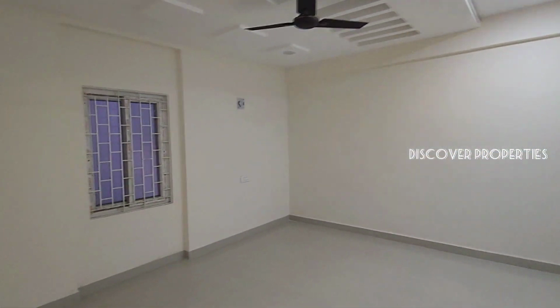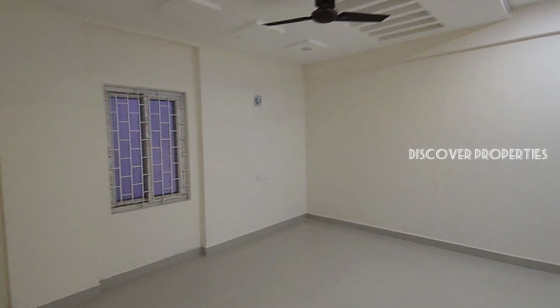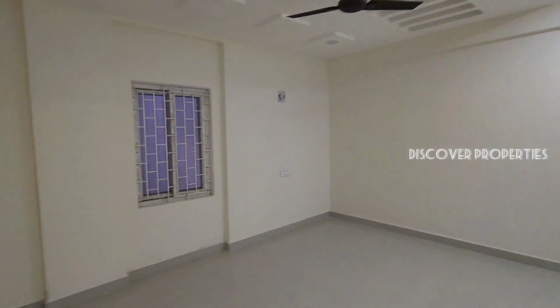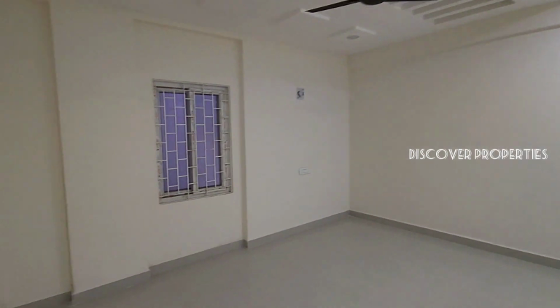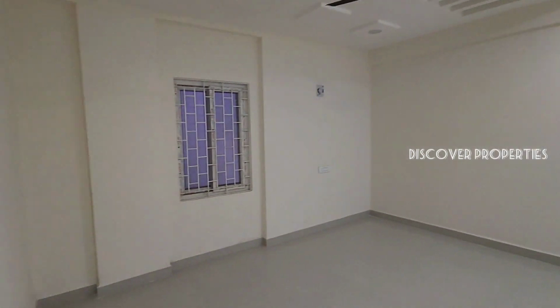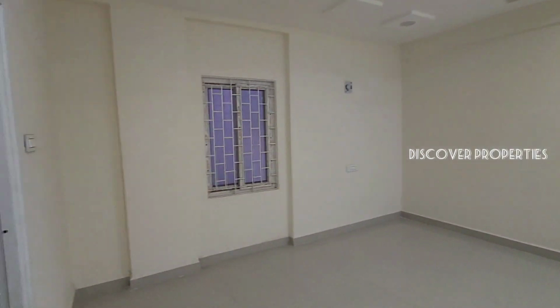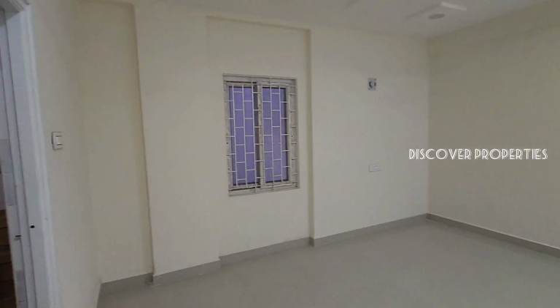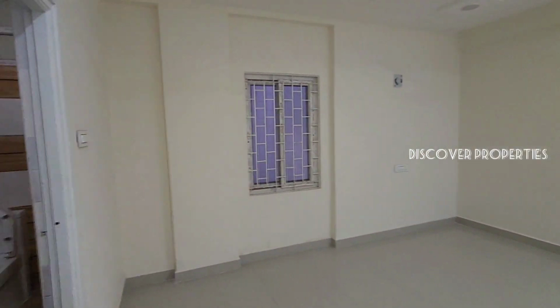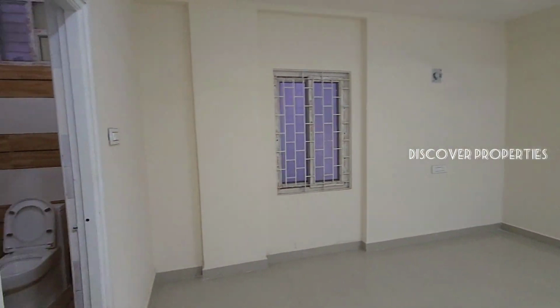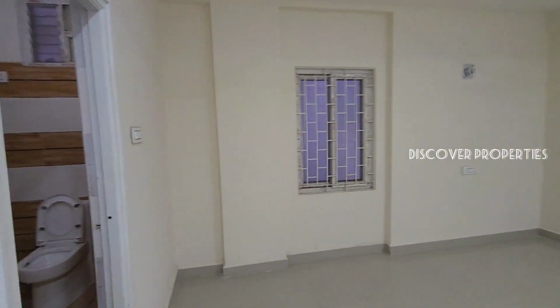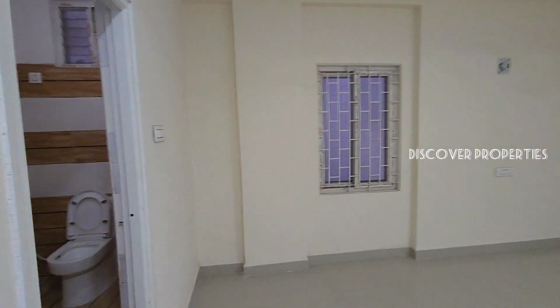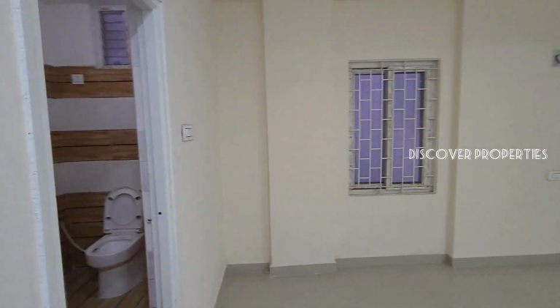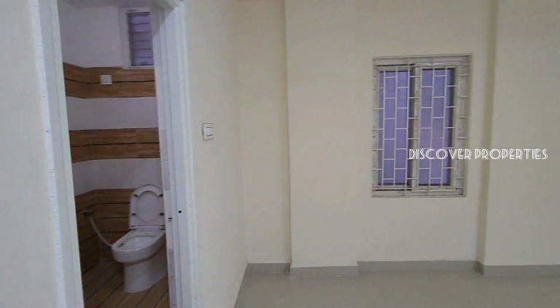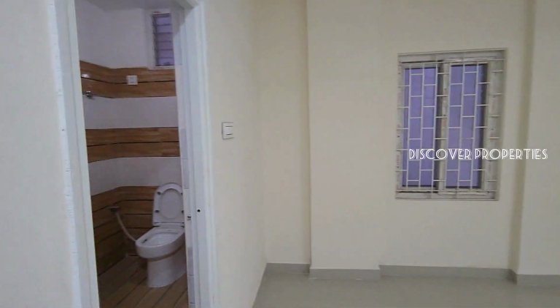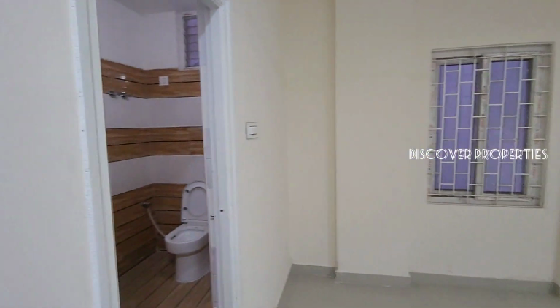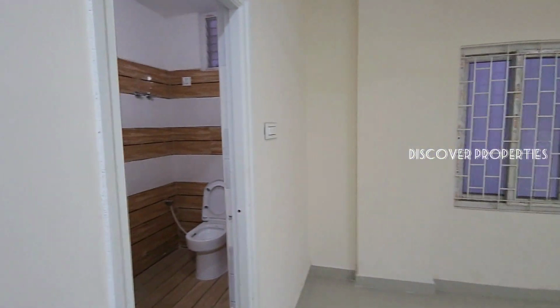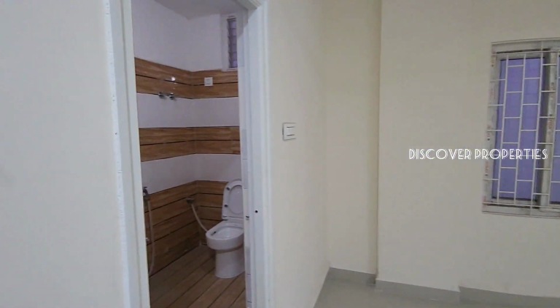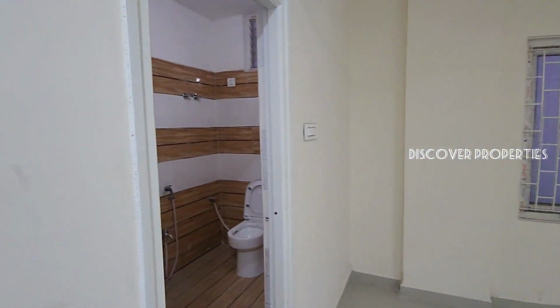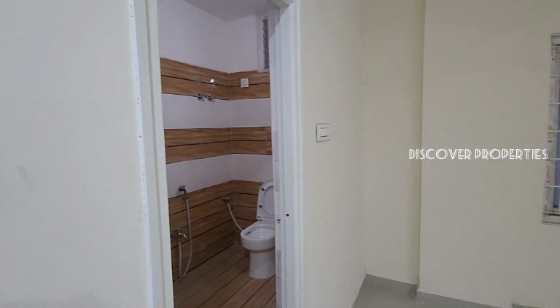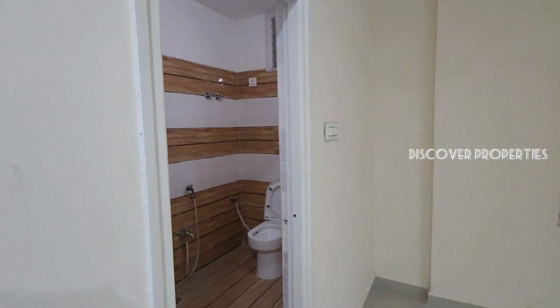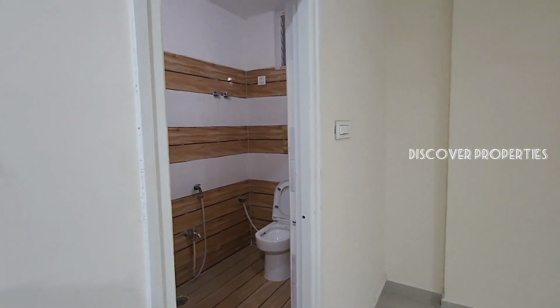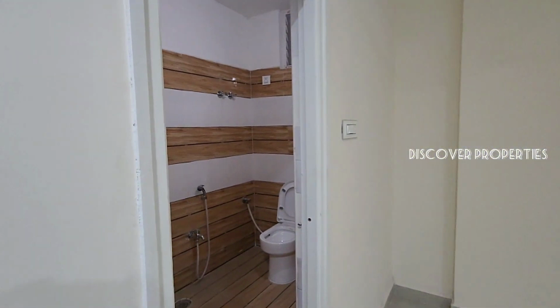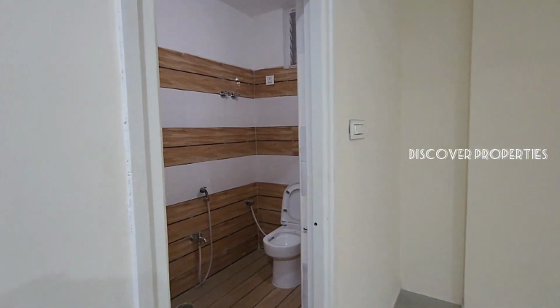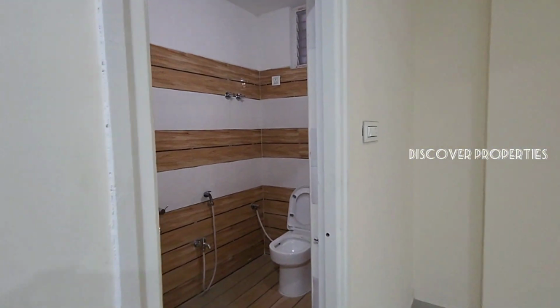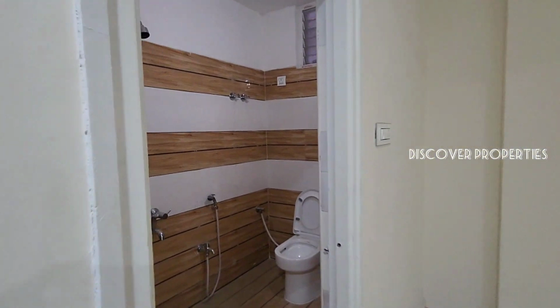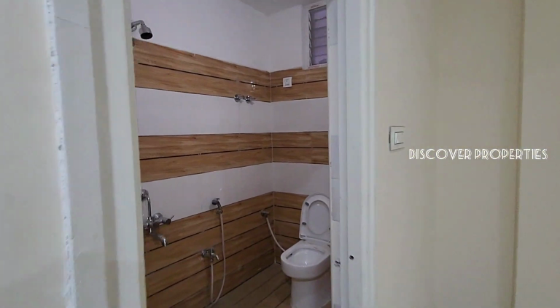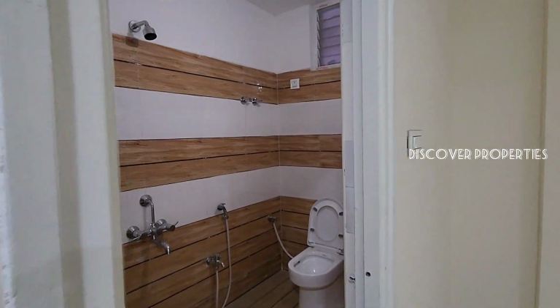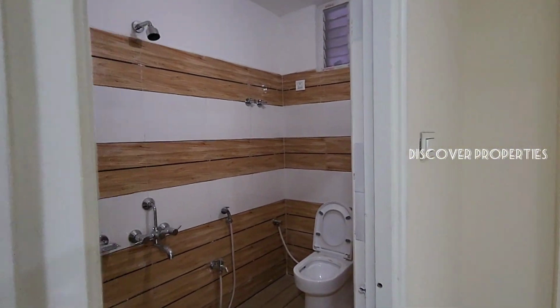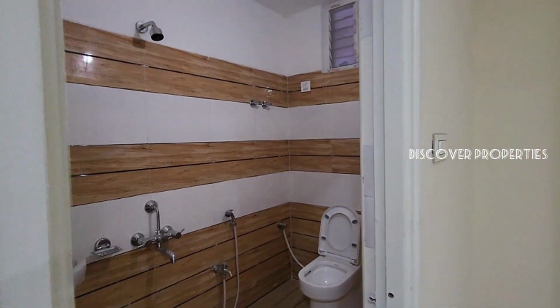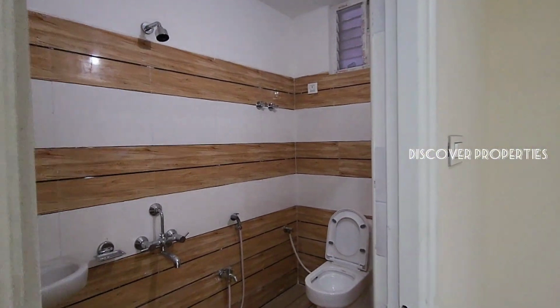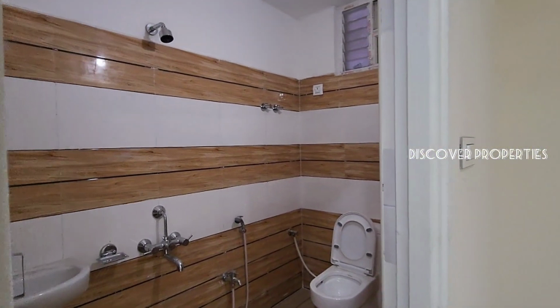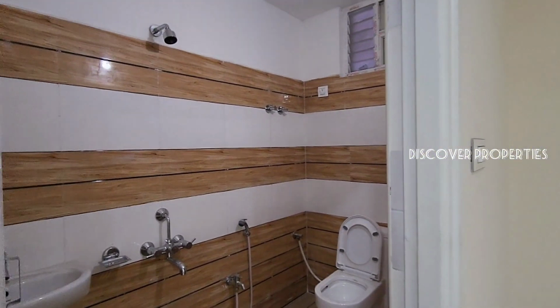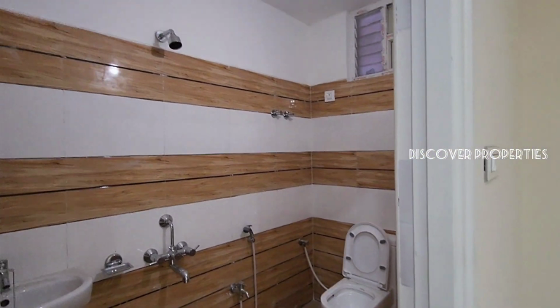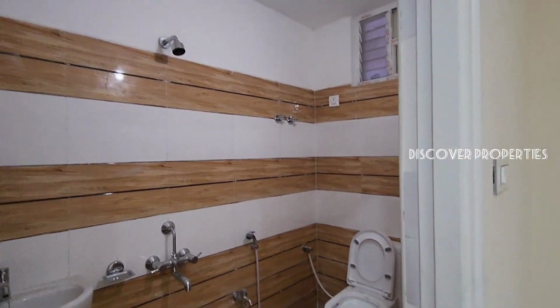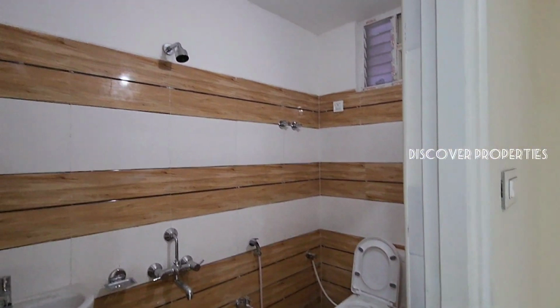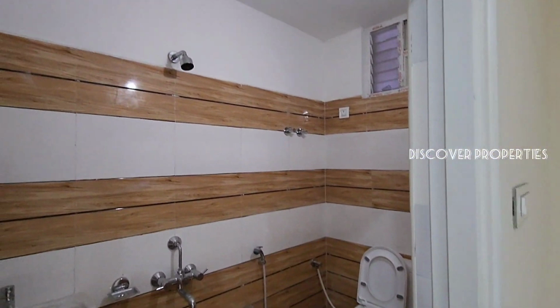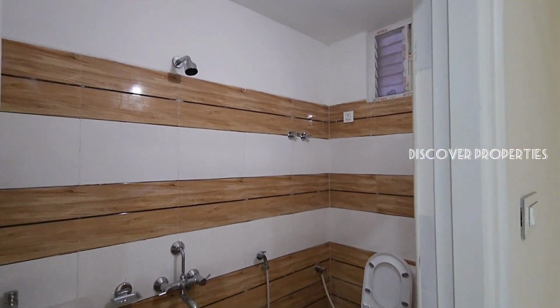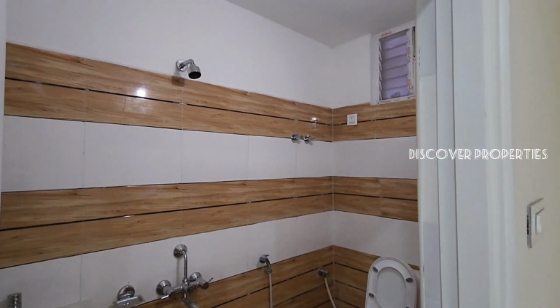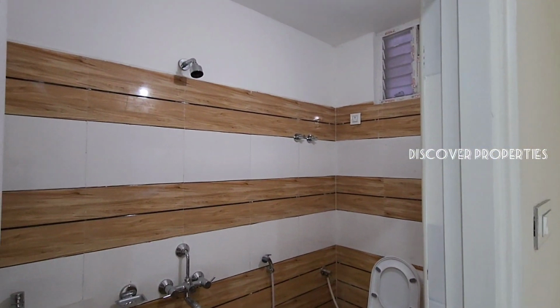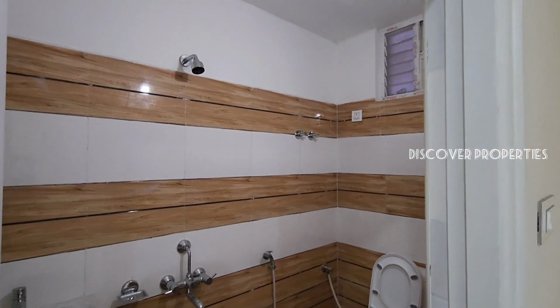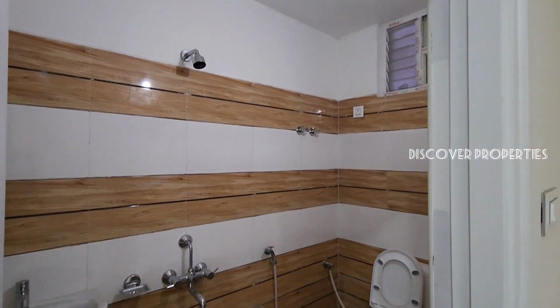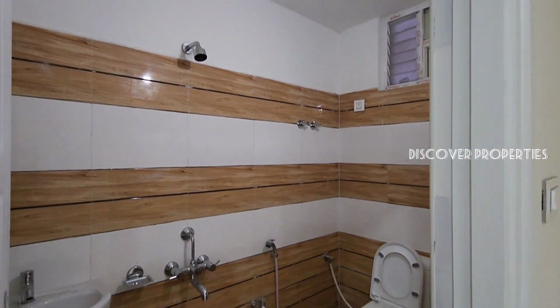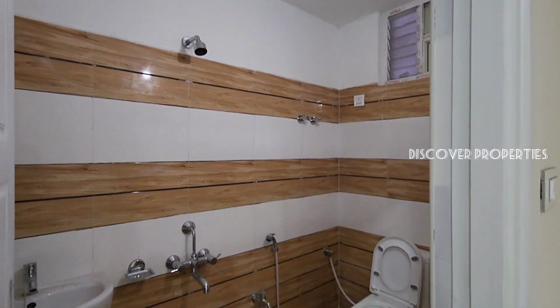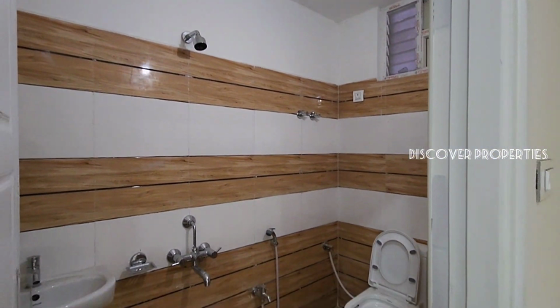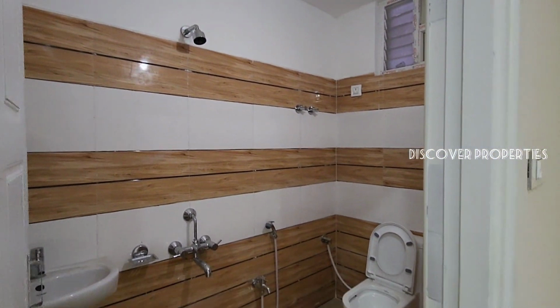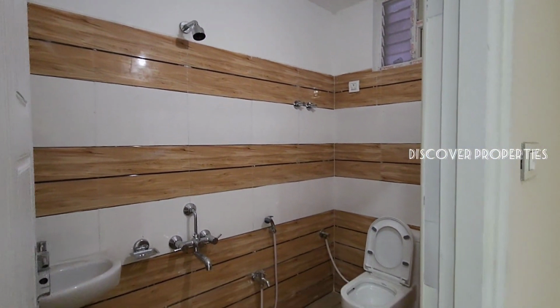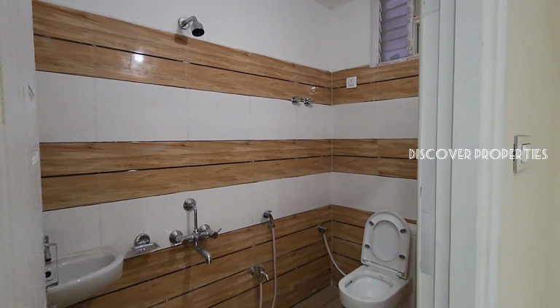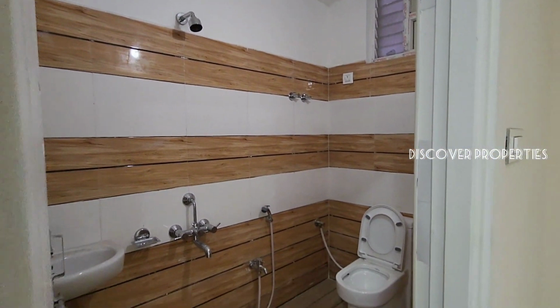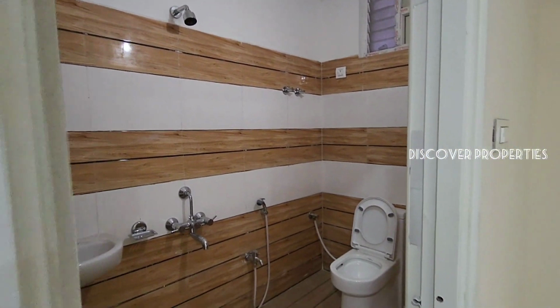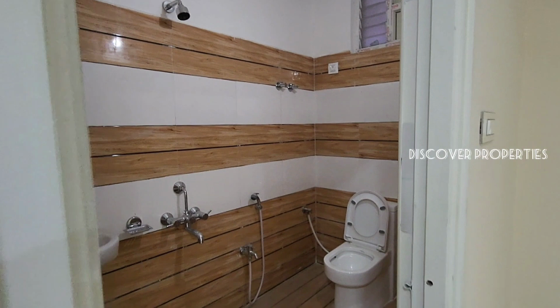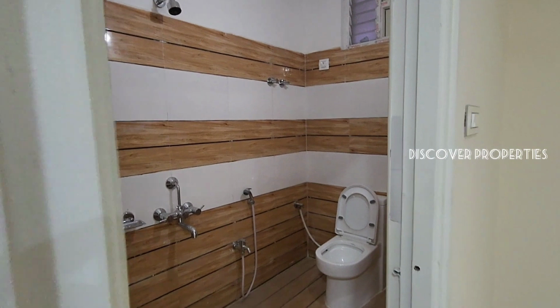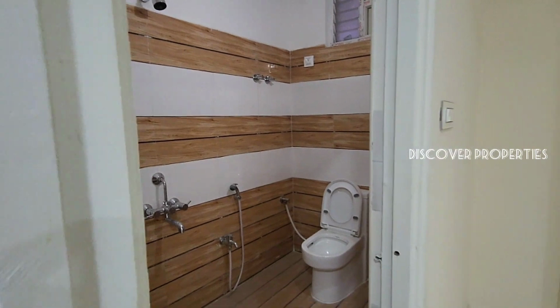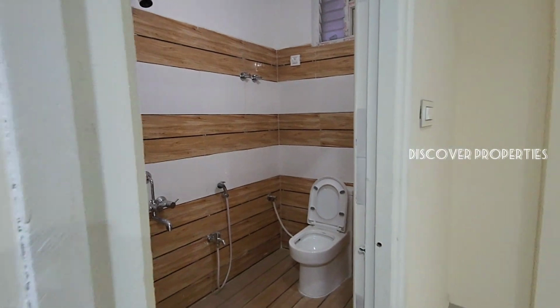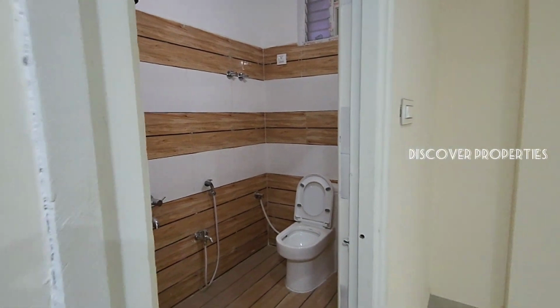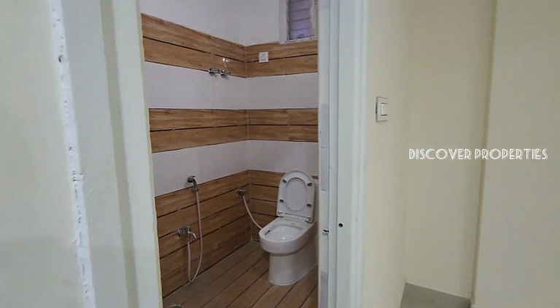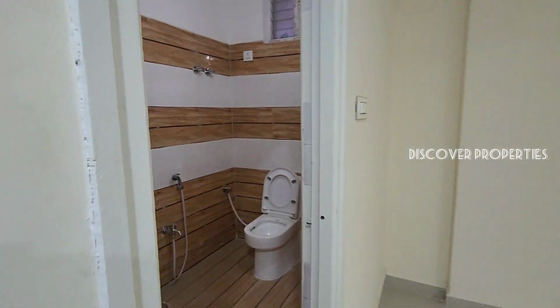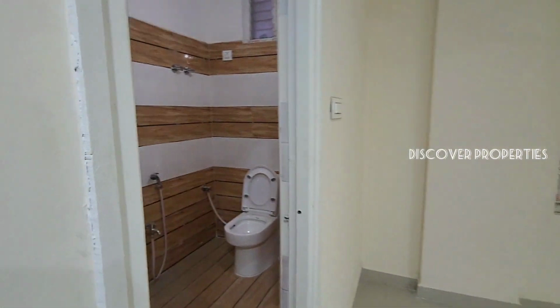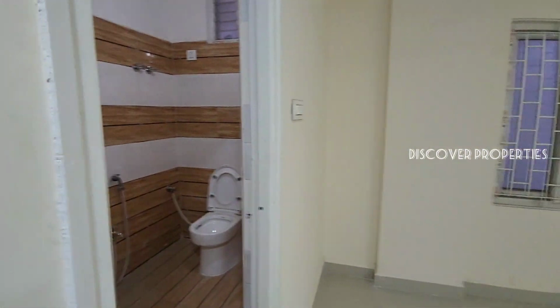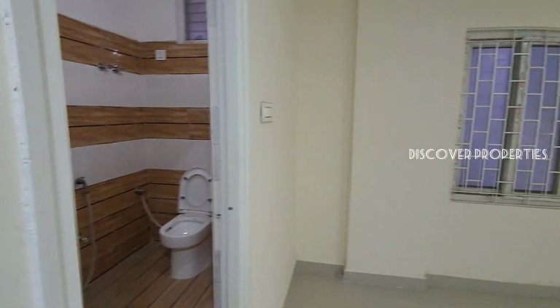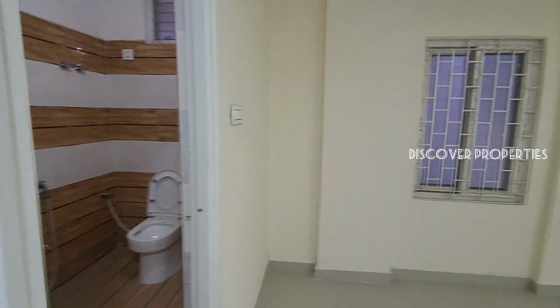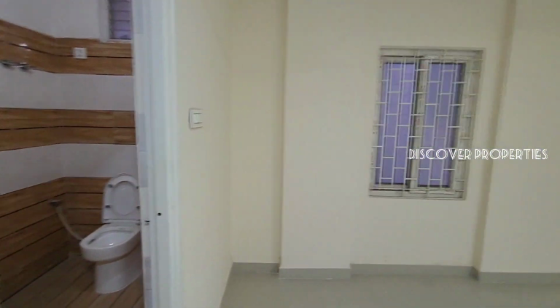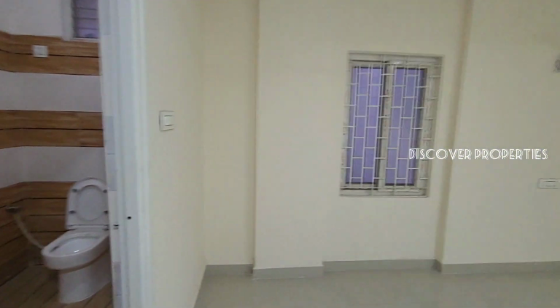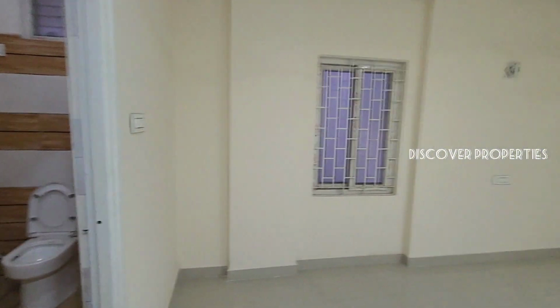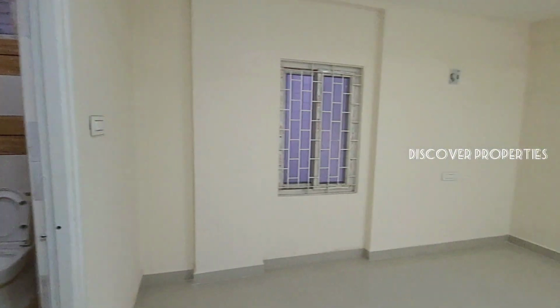This is the master bedroom, which has an attached washroom. We are looking at an east-facing flat.